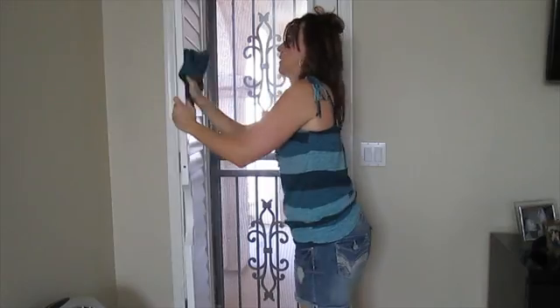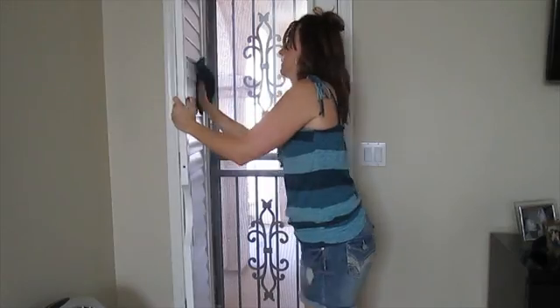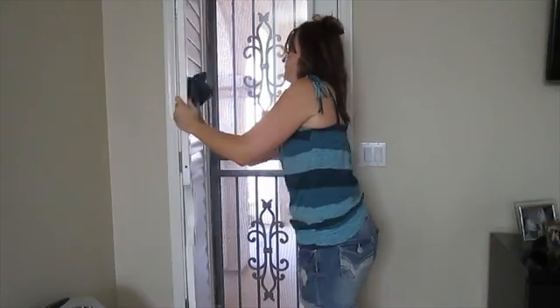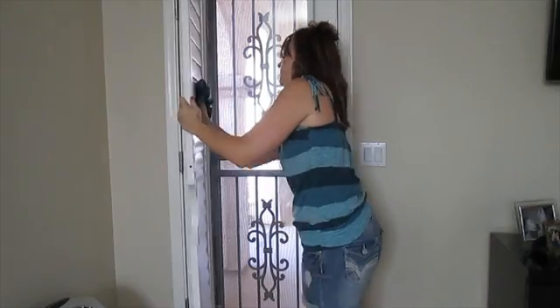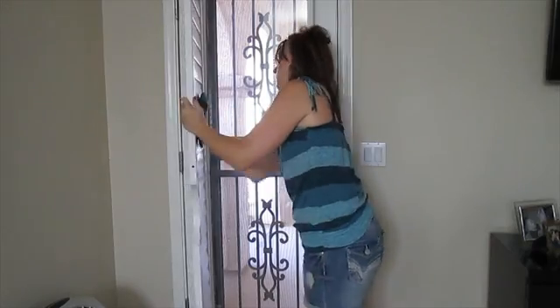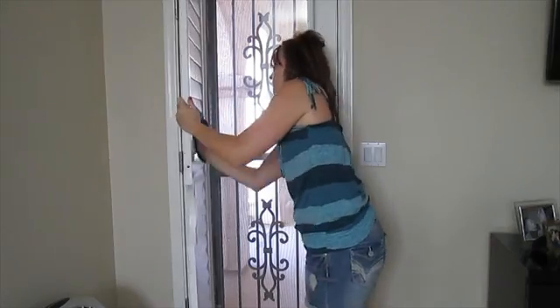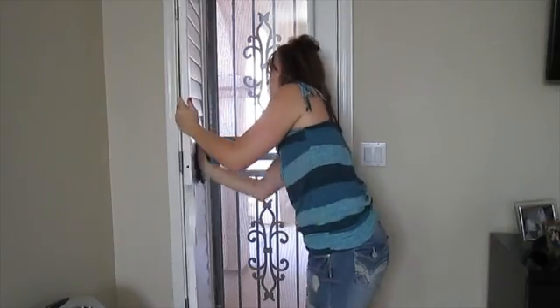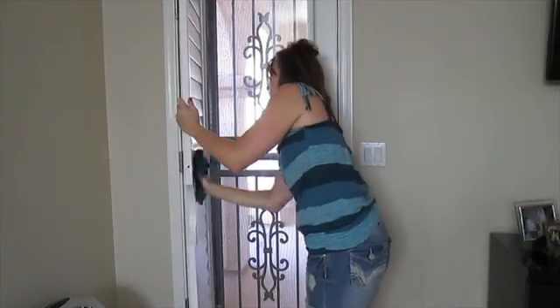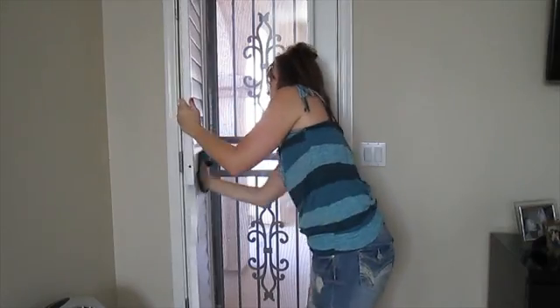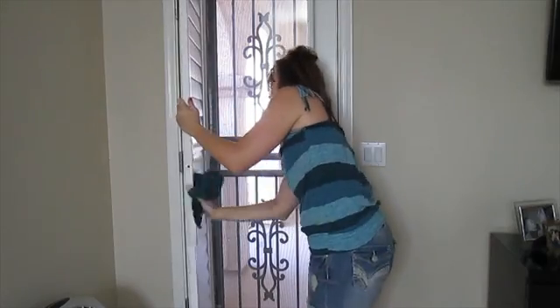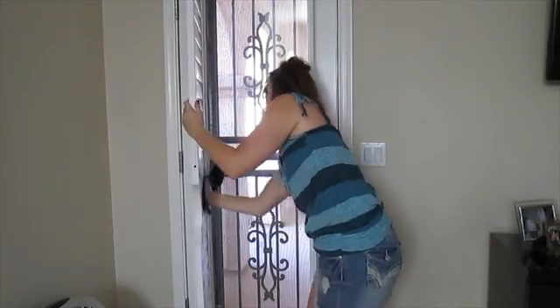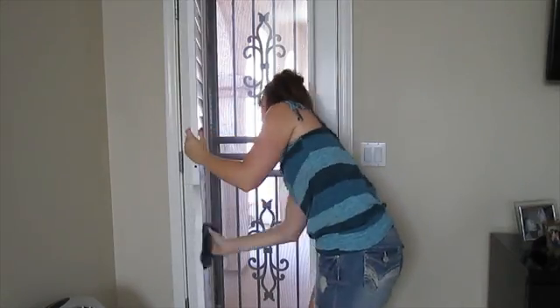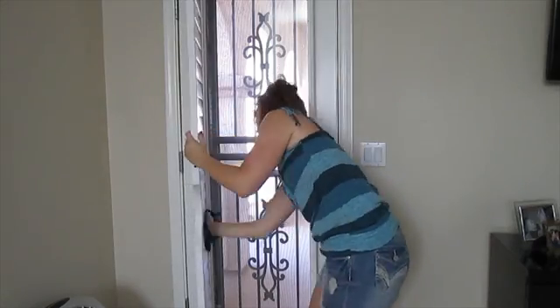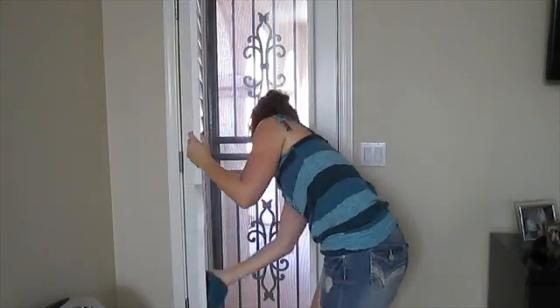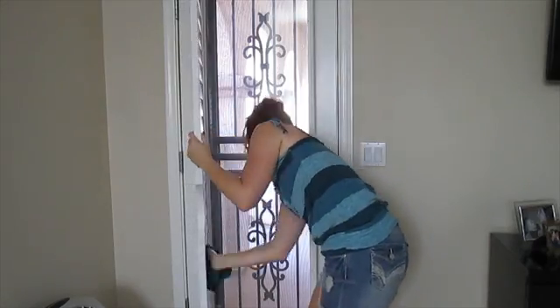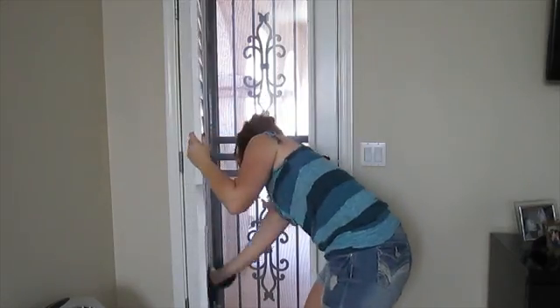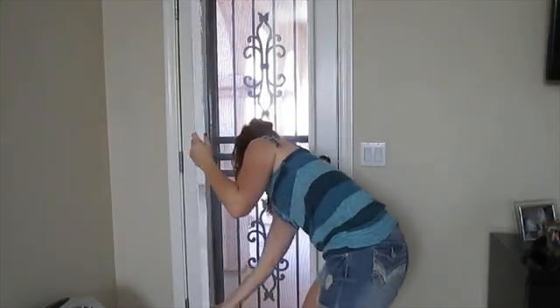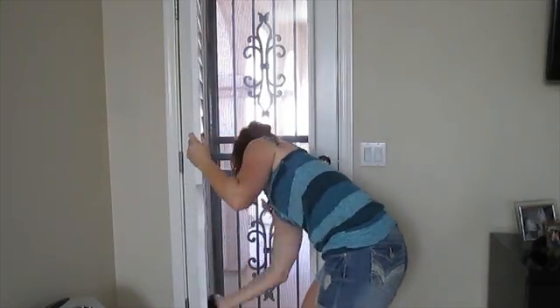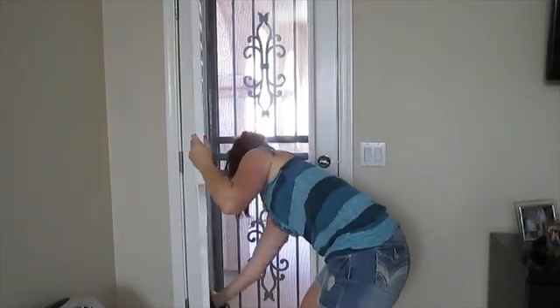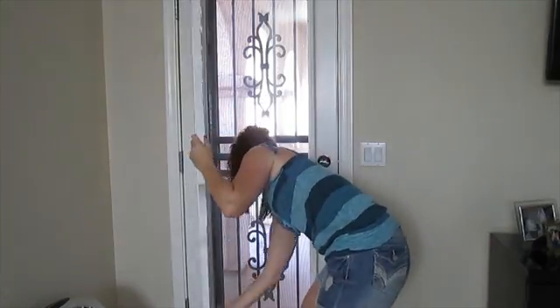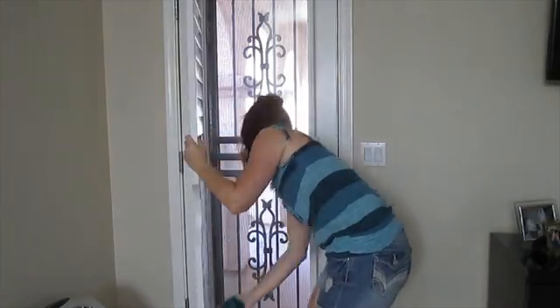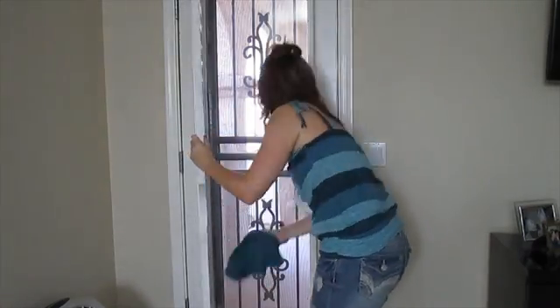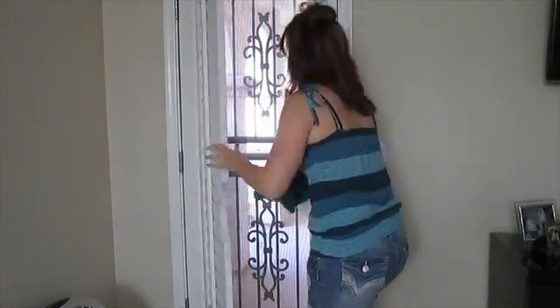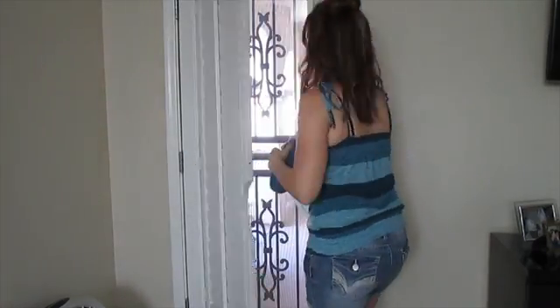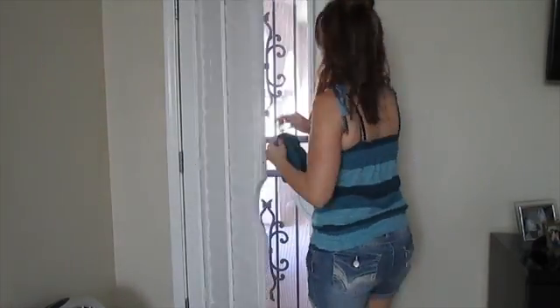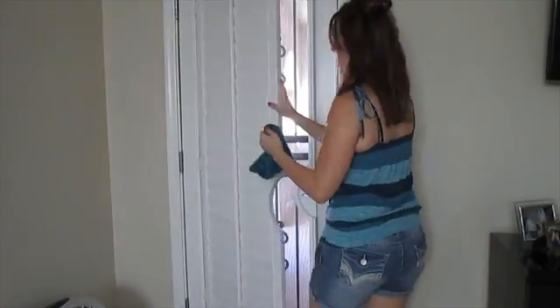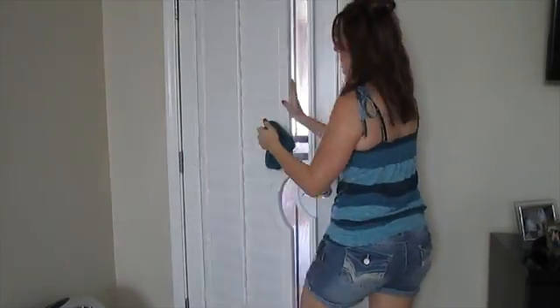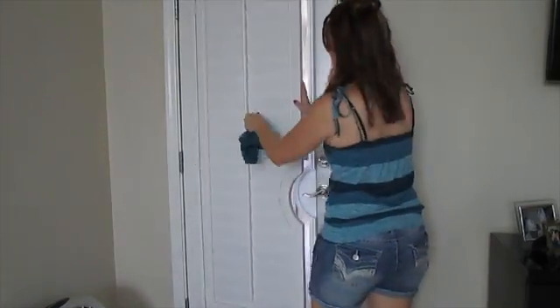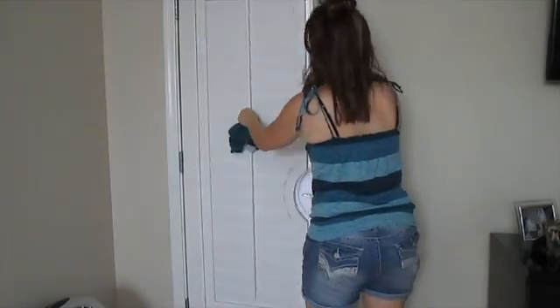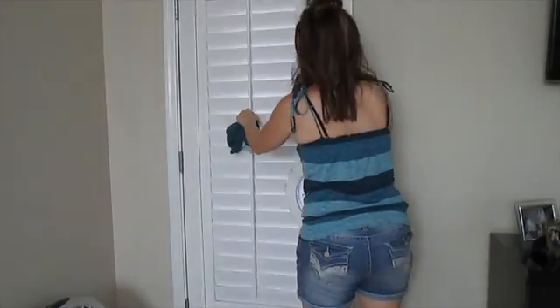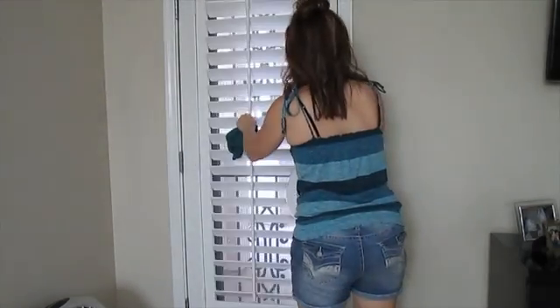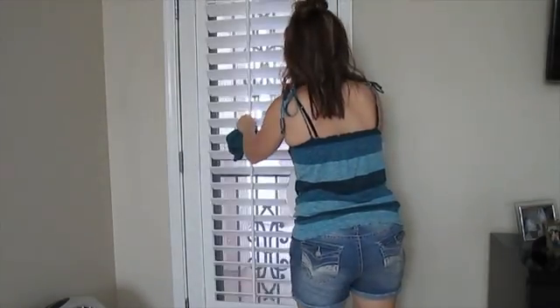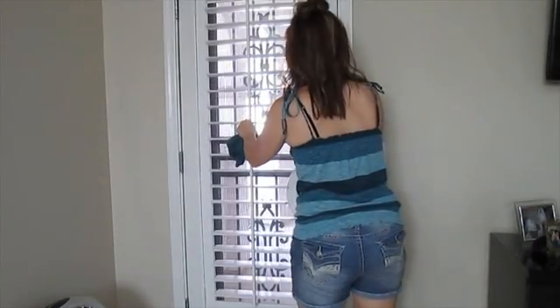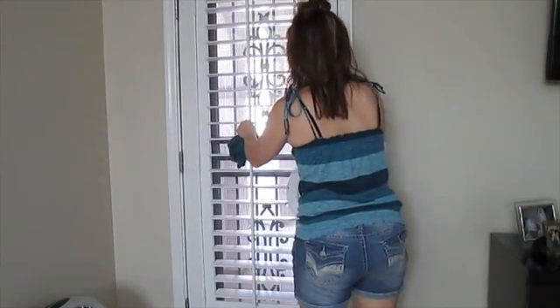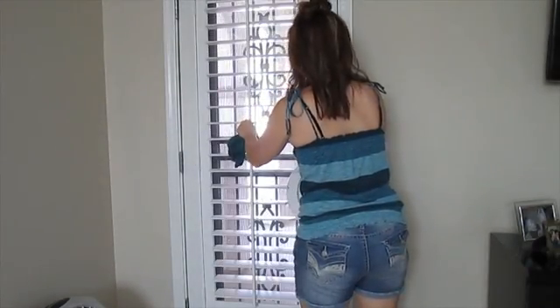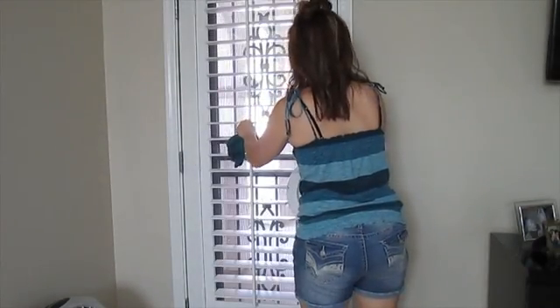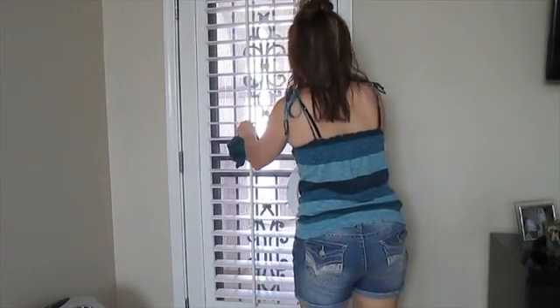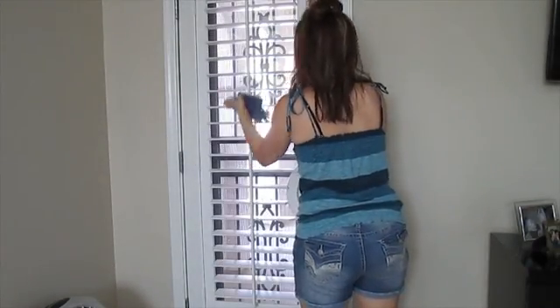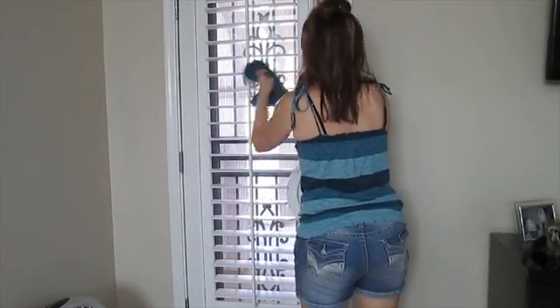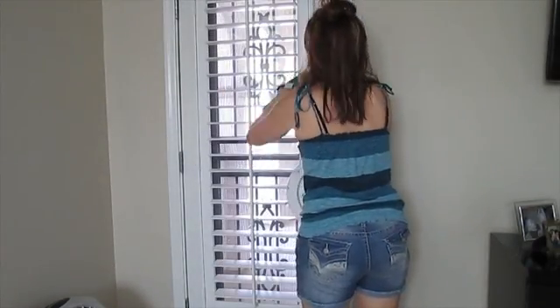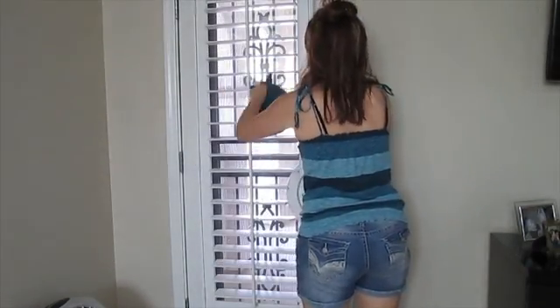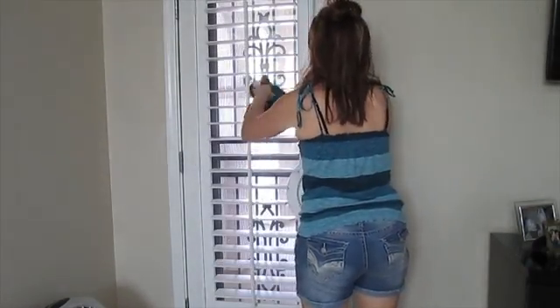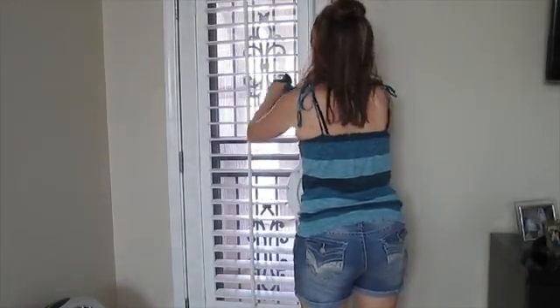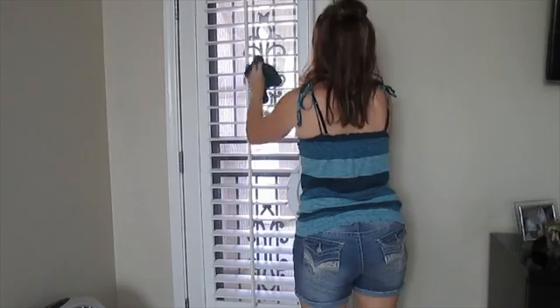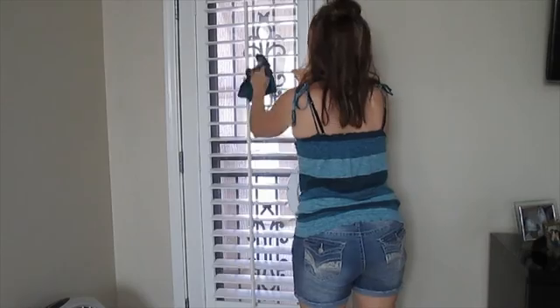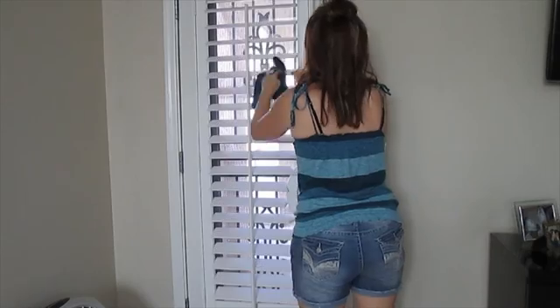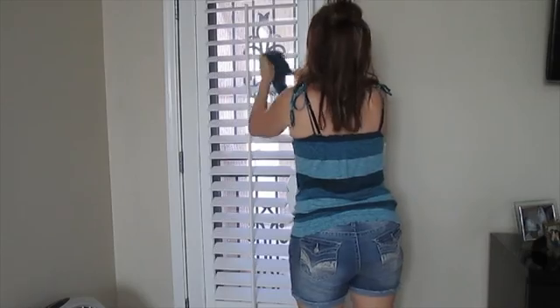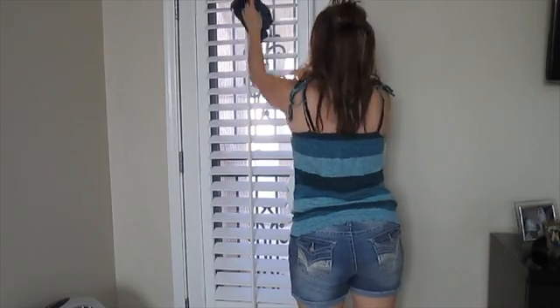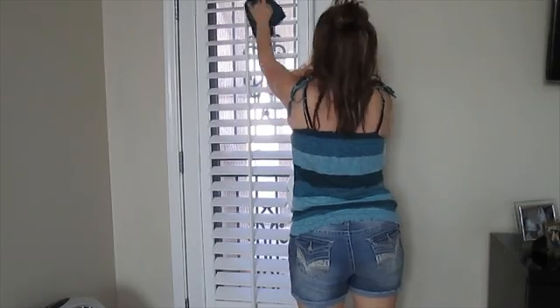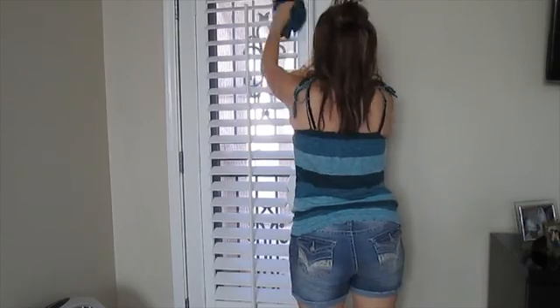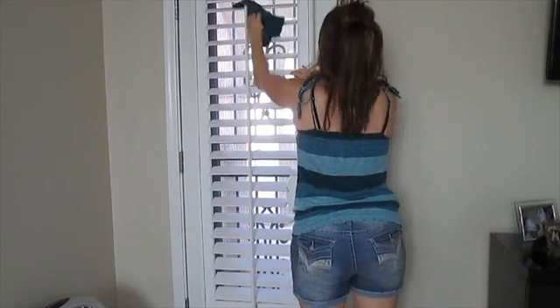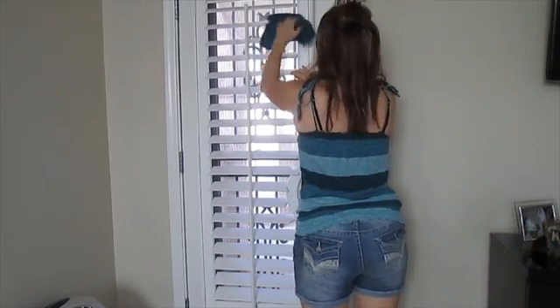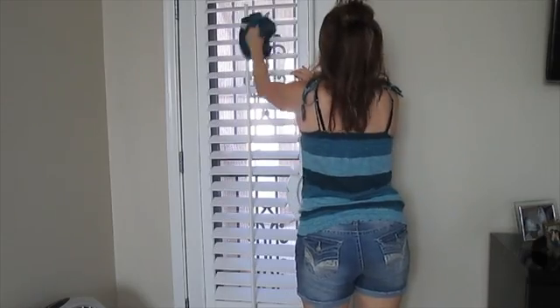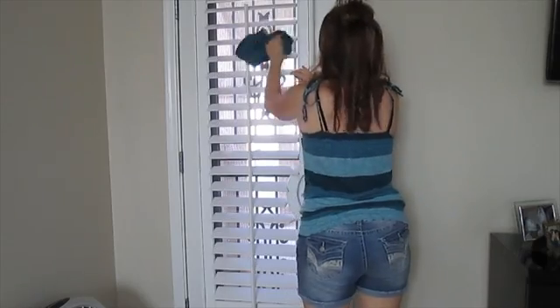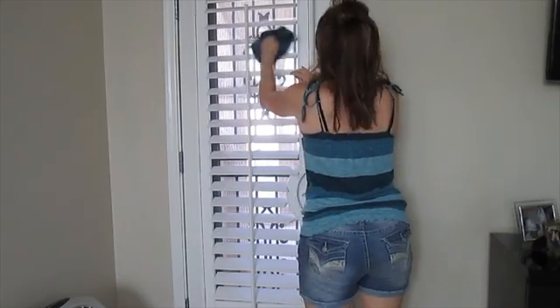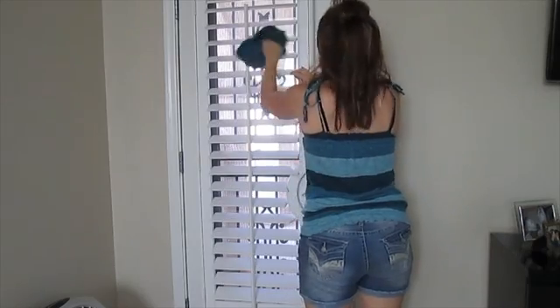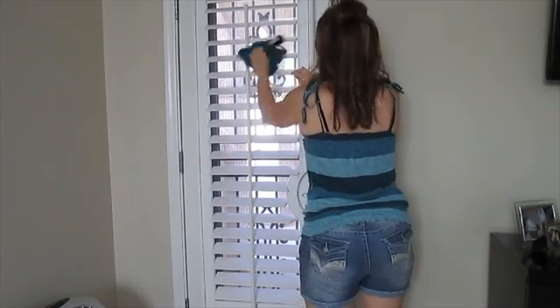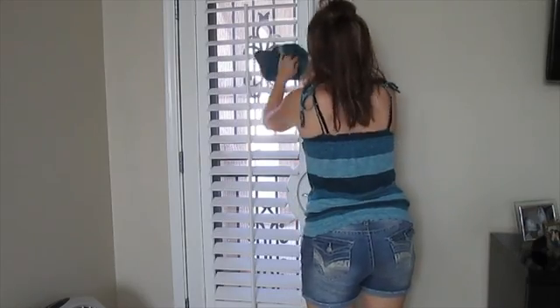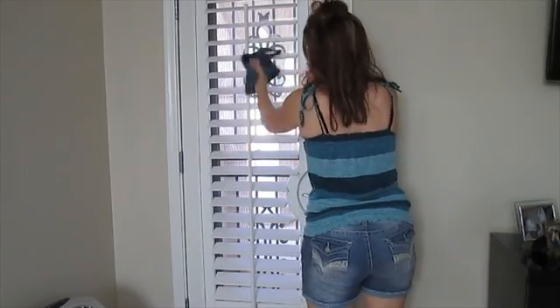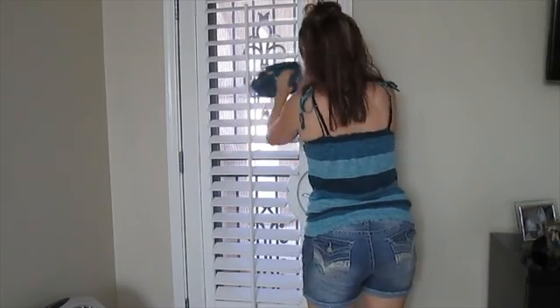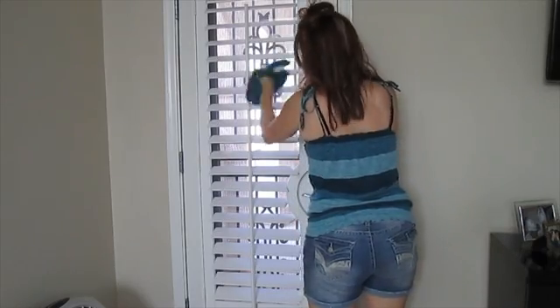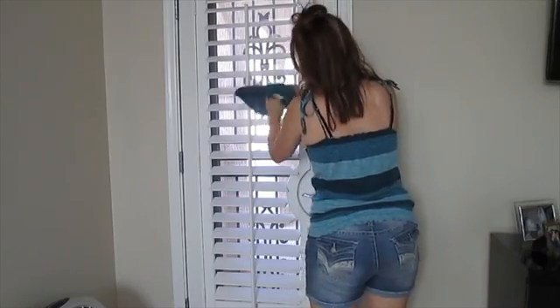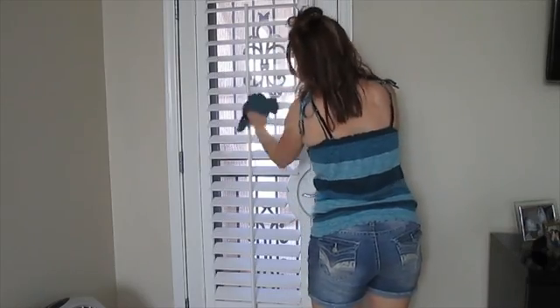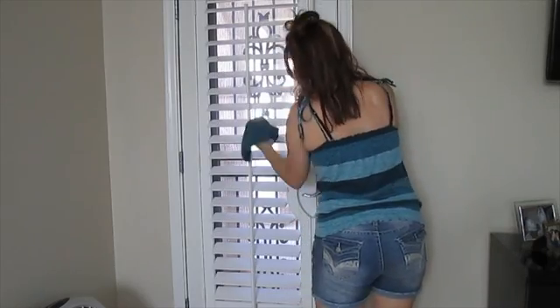Right off our bedroom is a little balcony area. Where we live it hardly ever rains, but when it does it's so nice to go sit out there and listen to the rain.